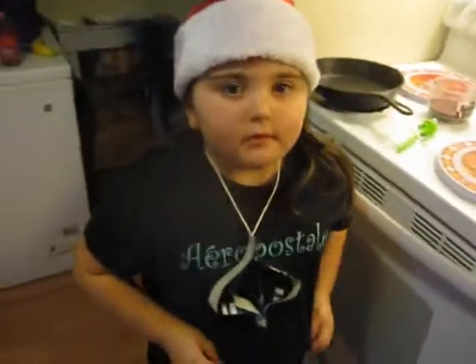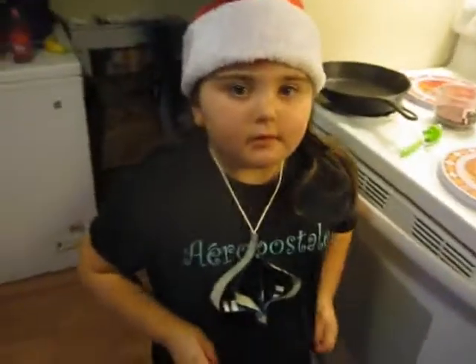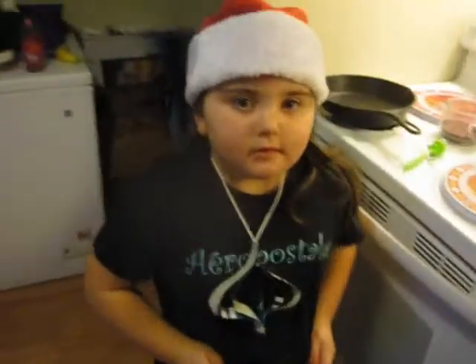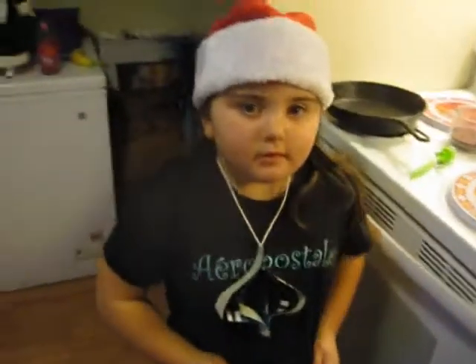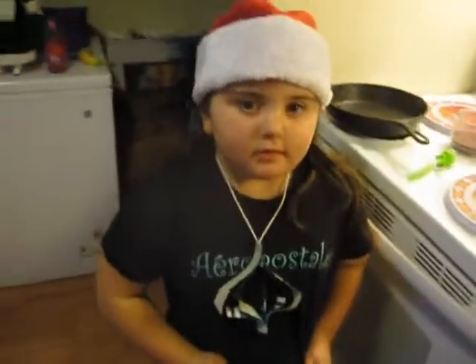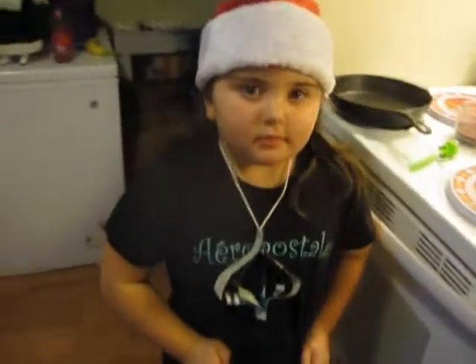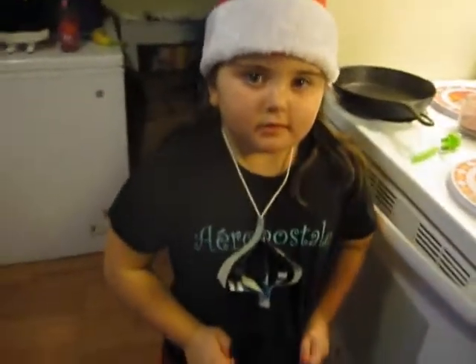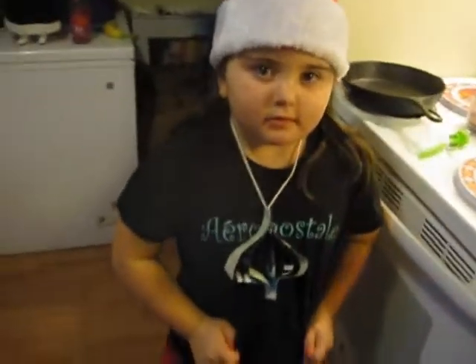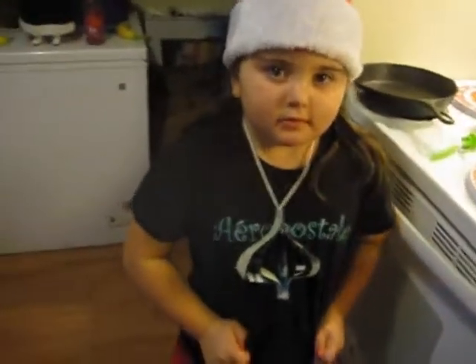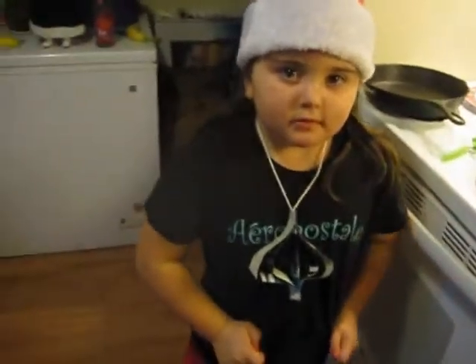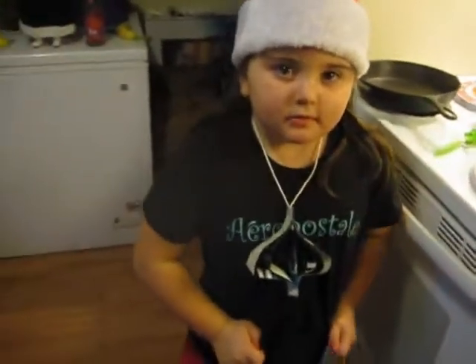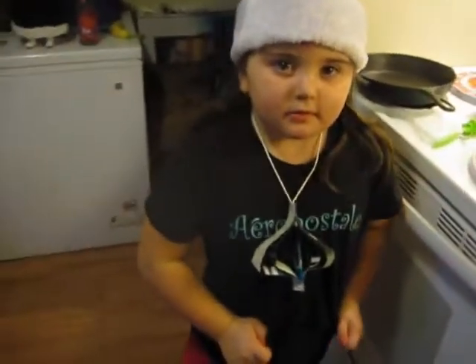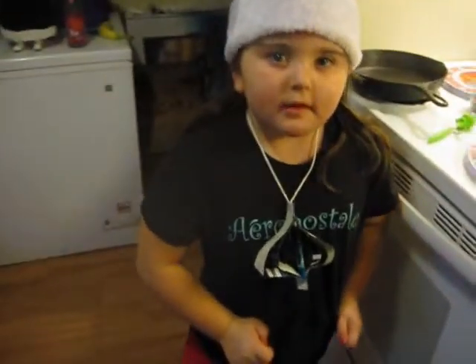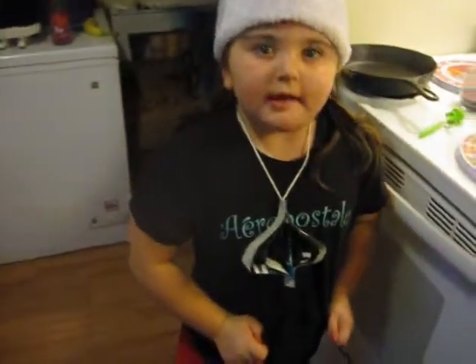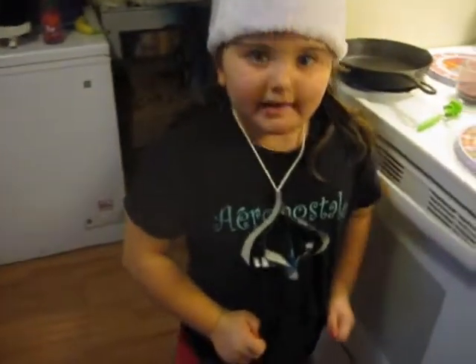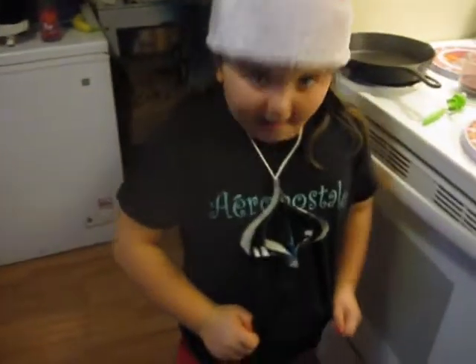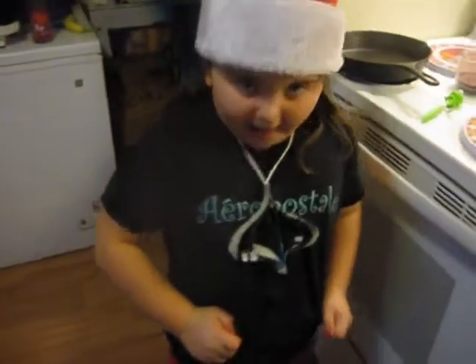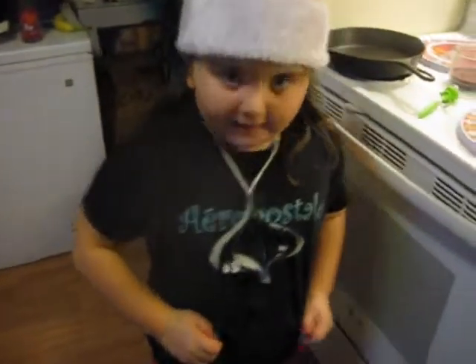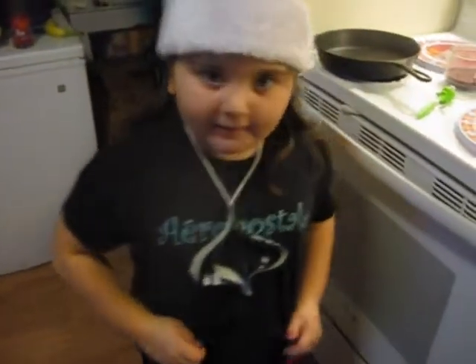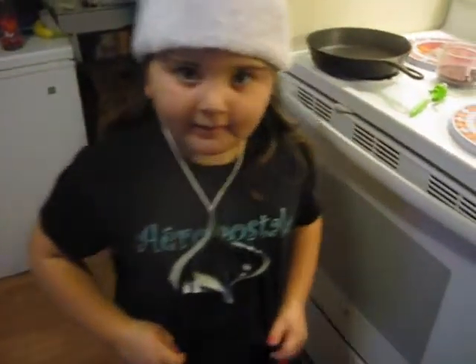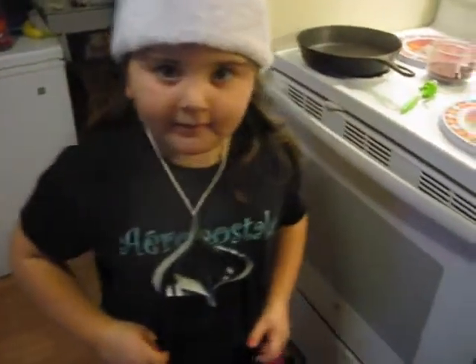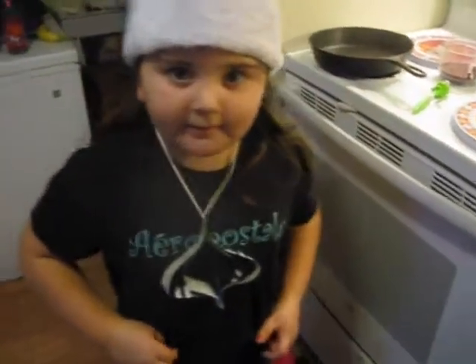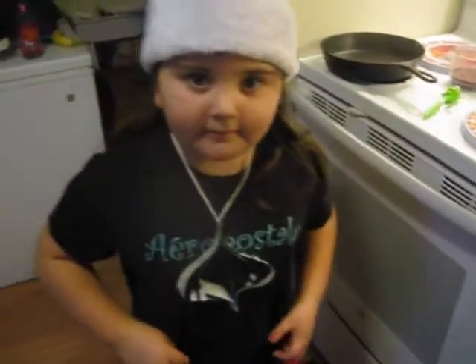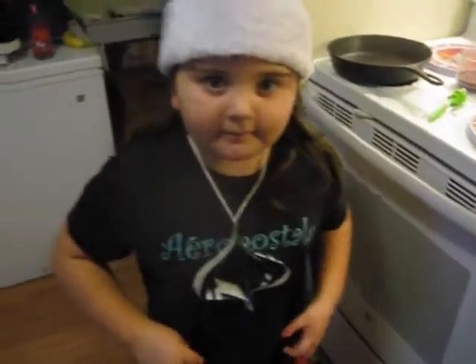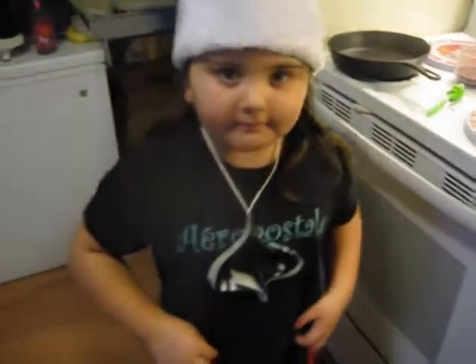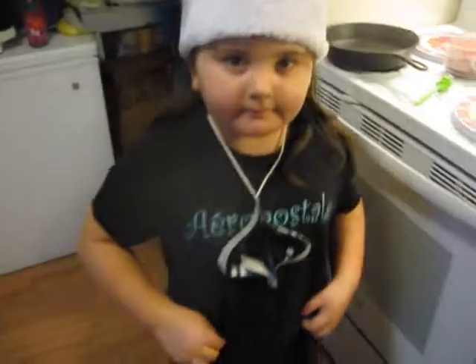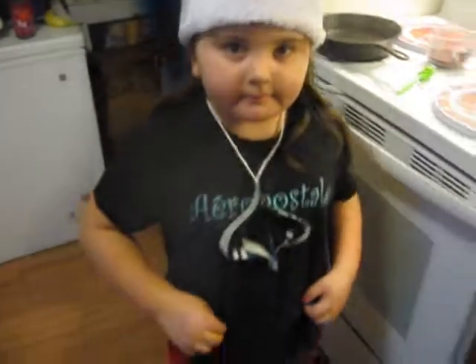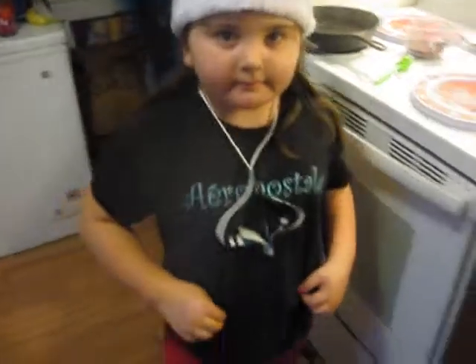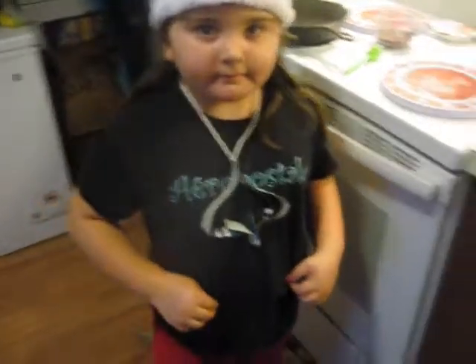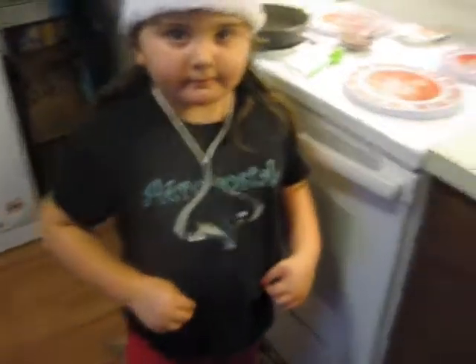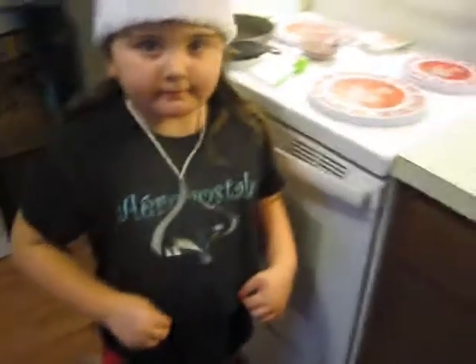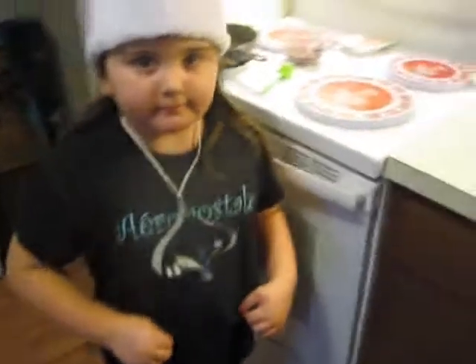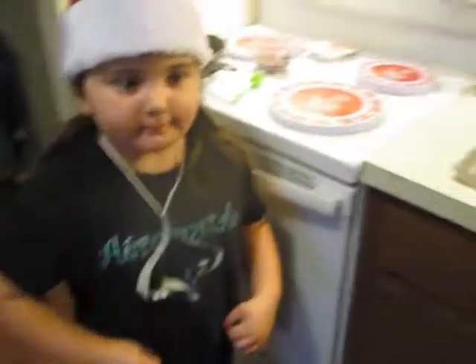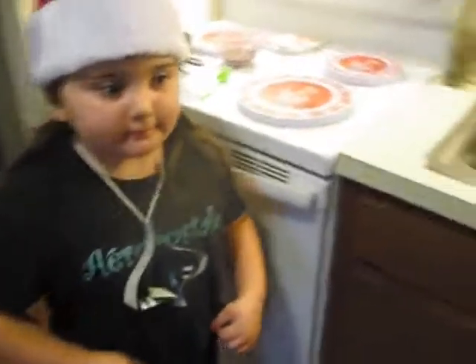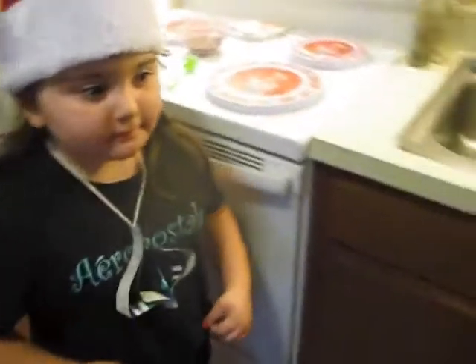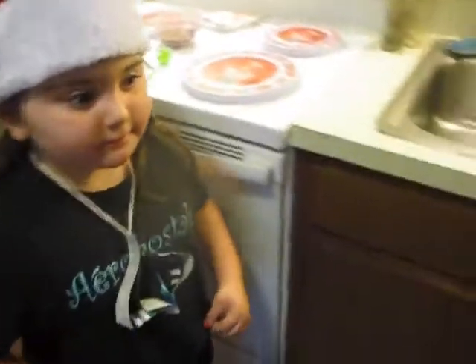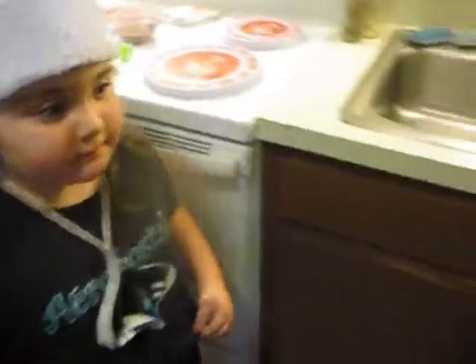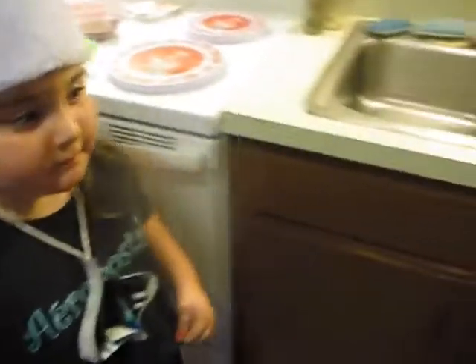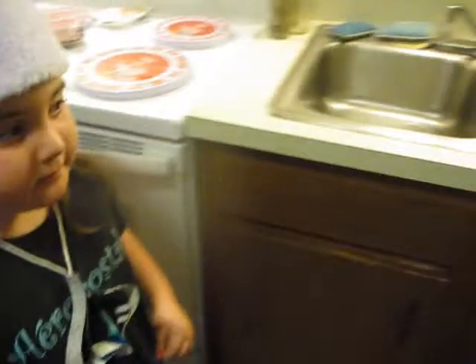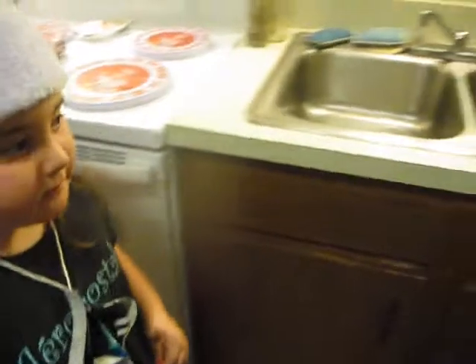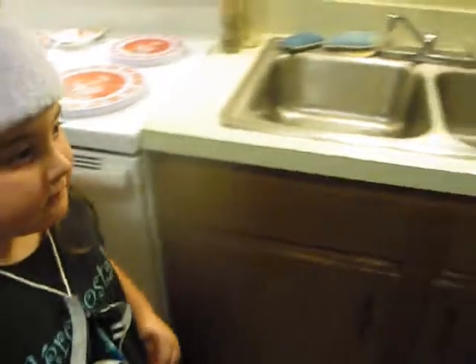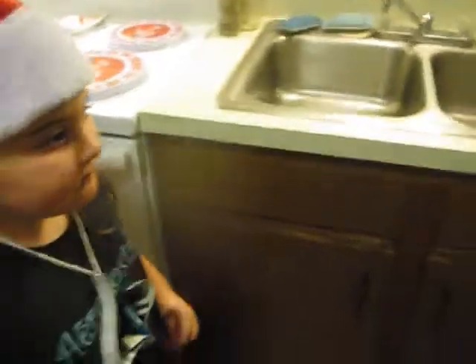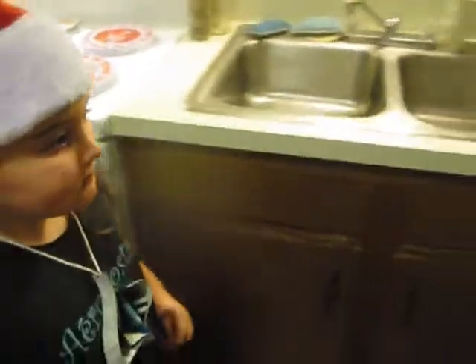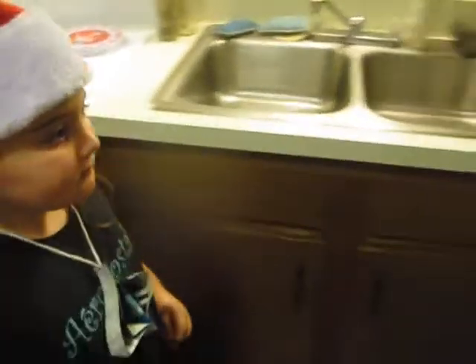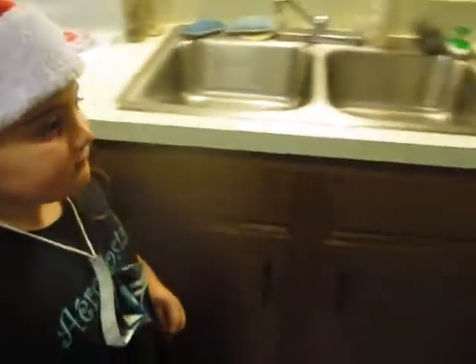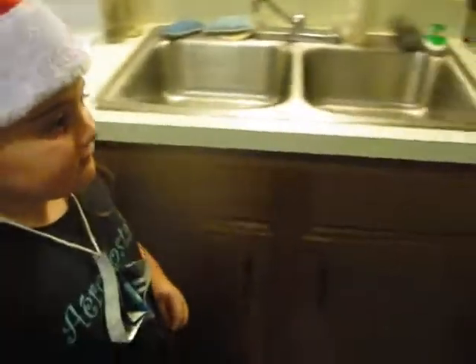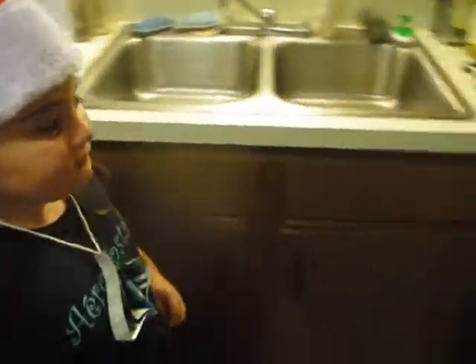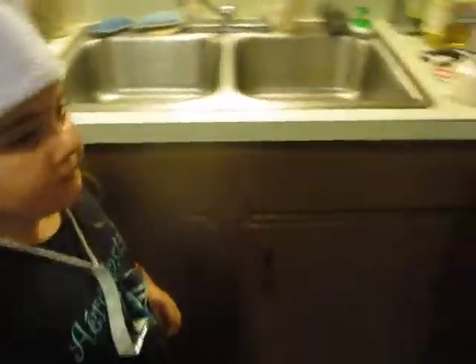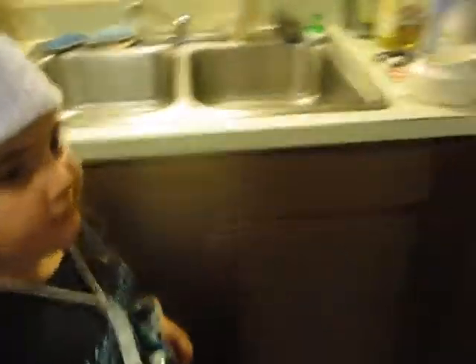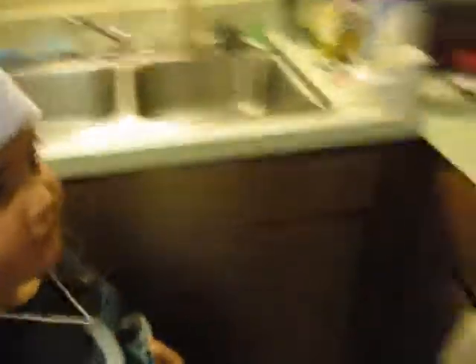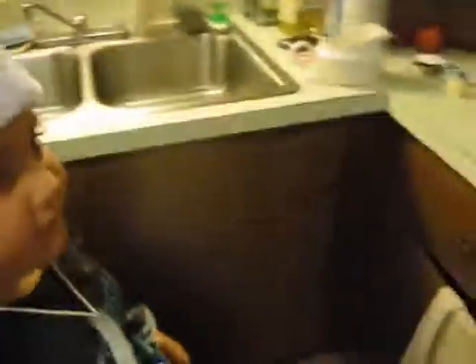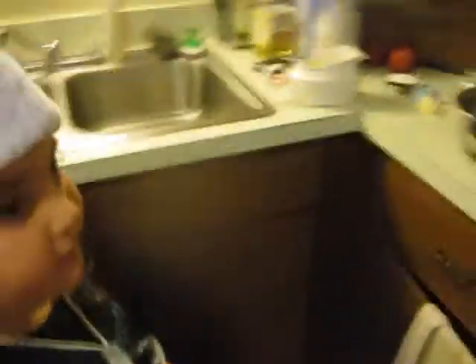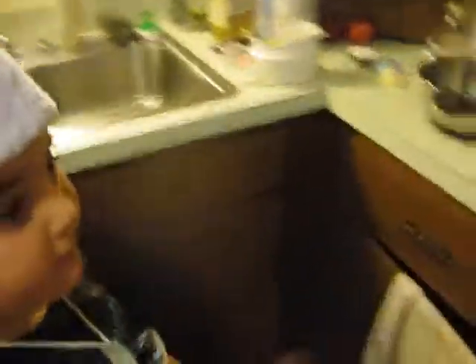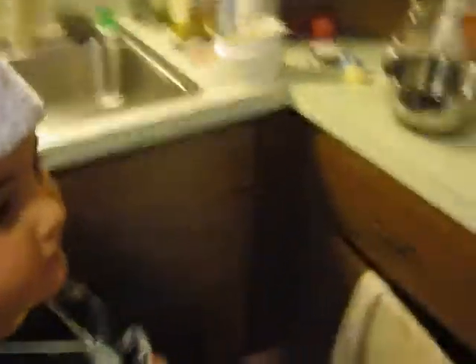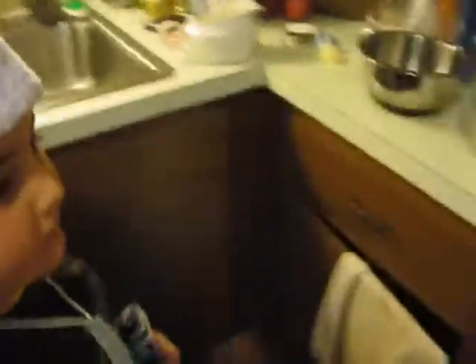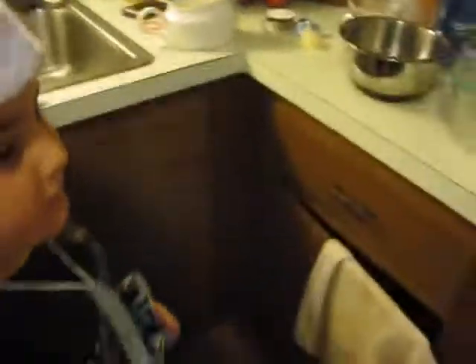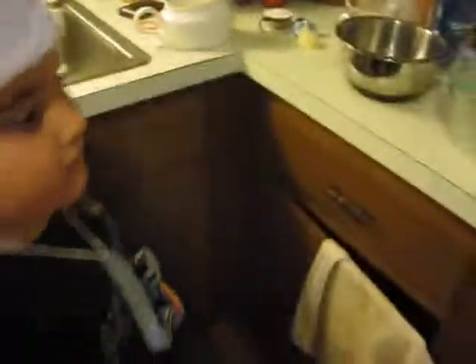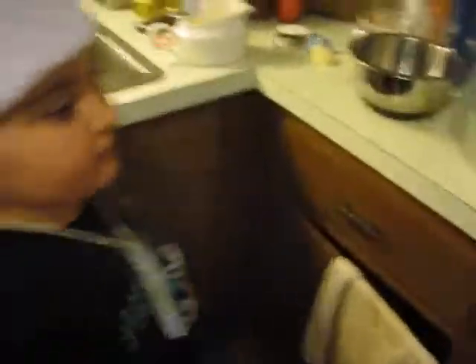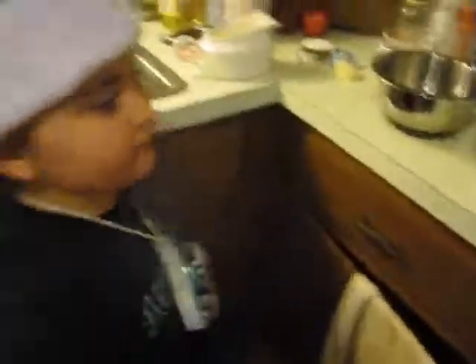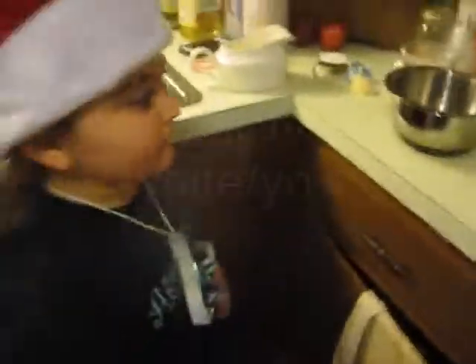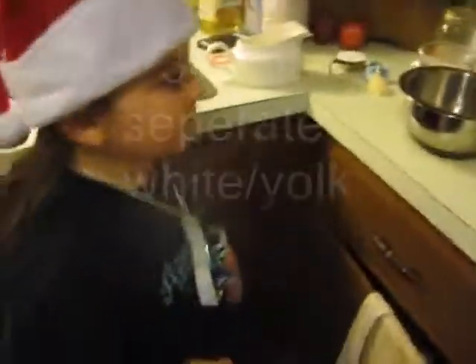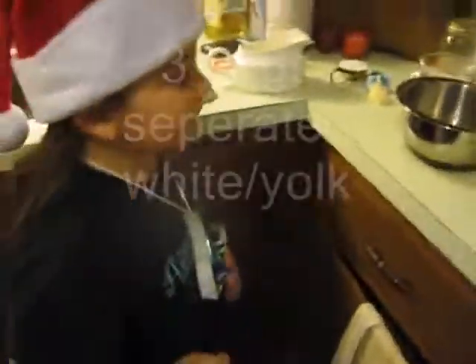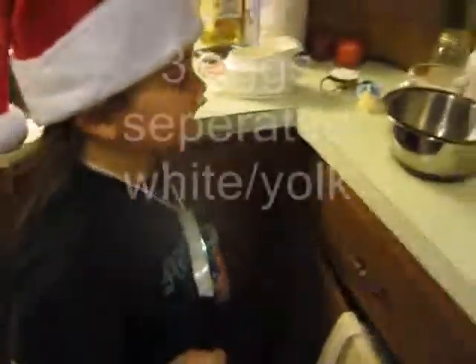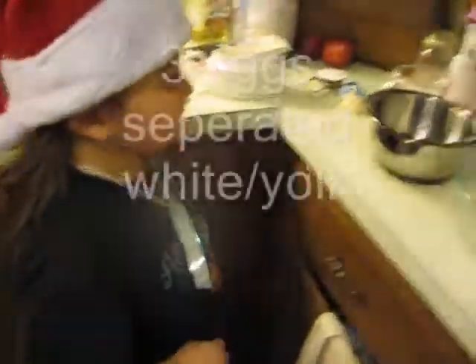You ready to make some eggnog? Yes. Okay. Come on up here, you can pull up your stool.